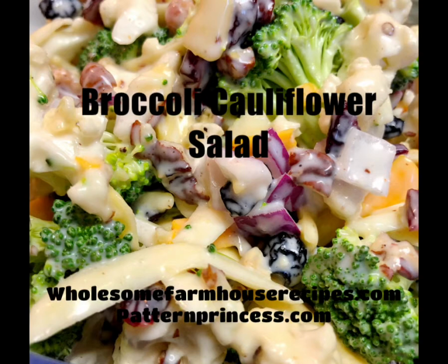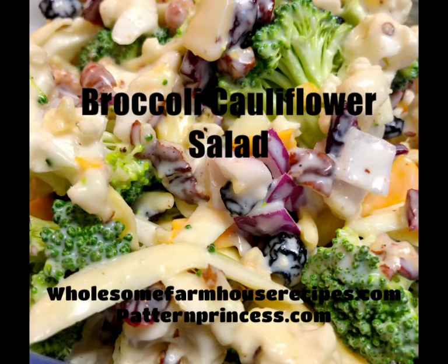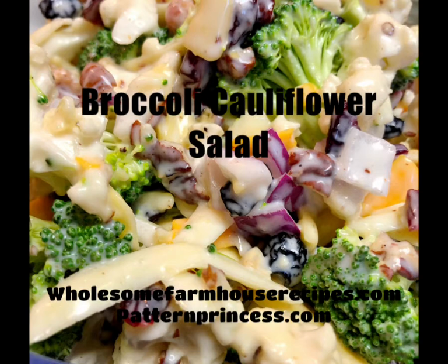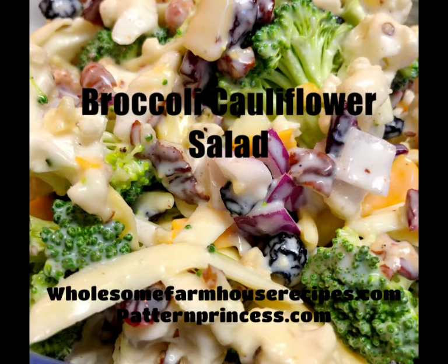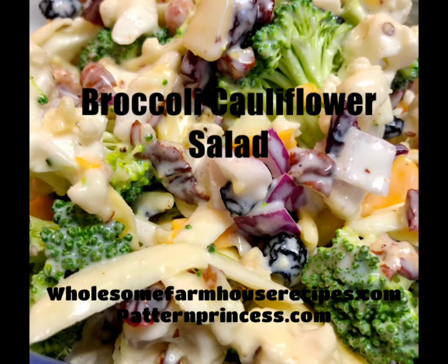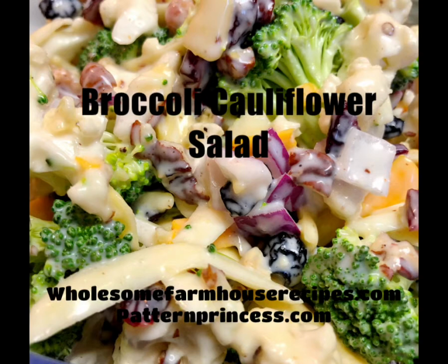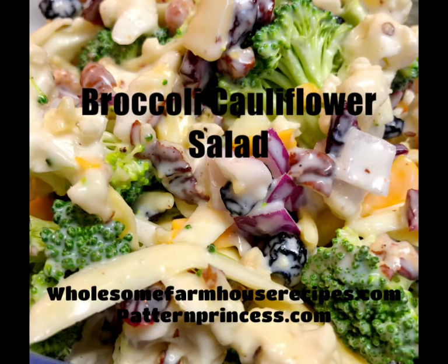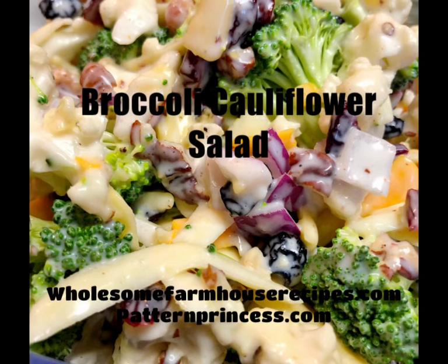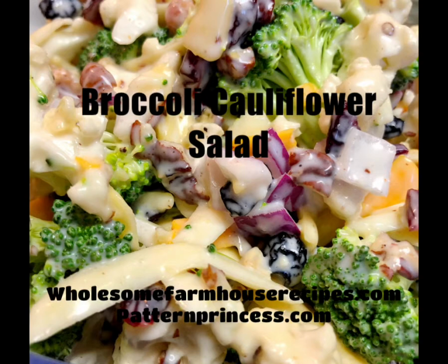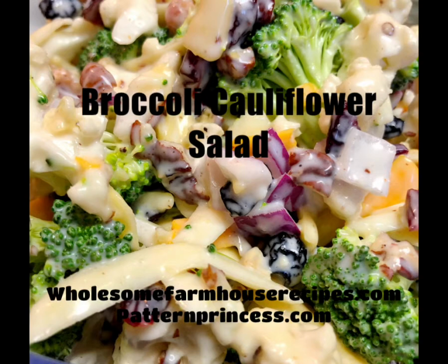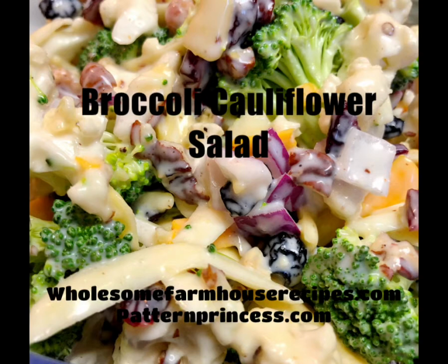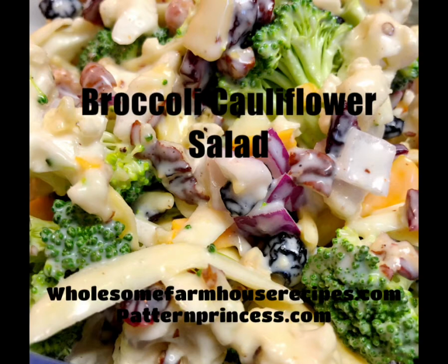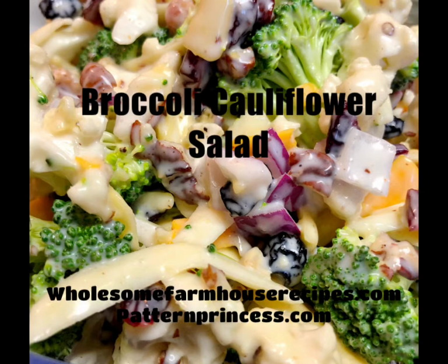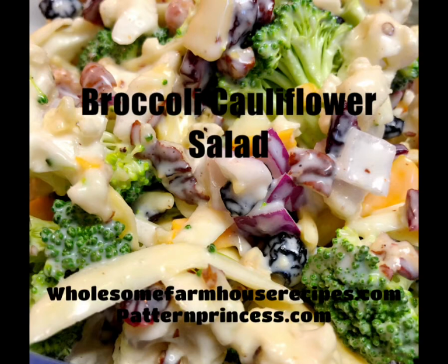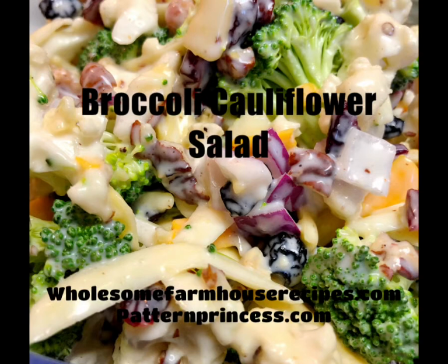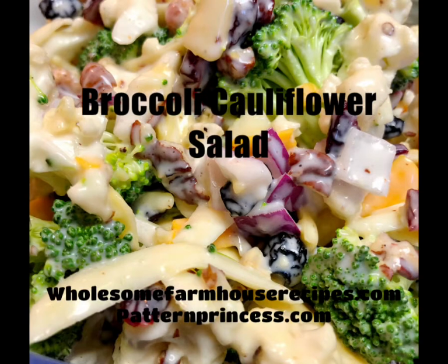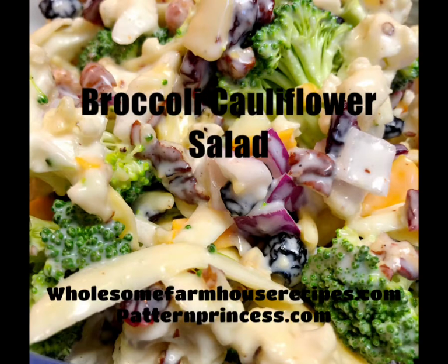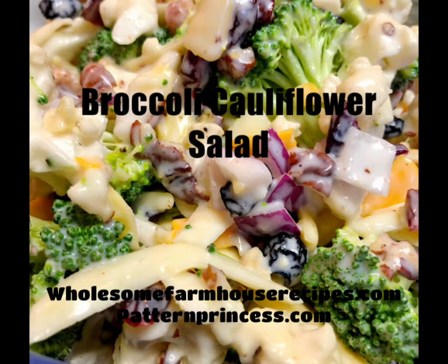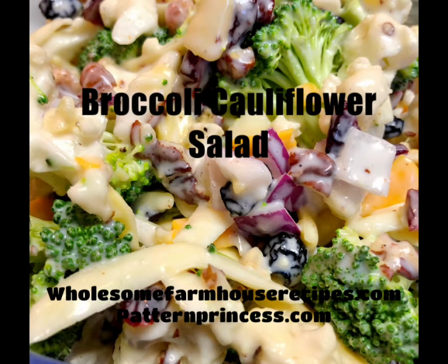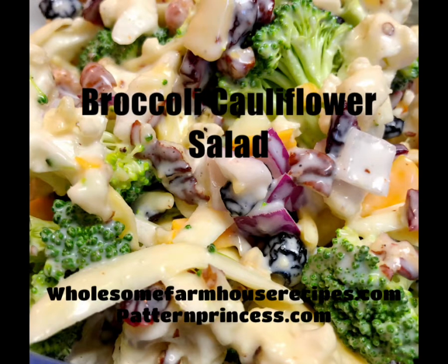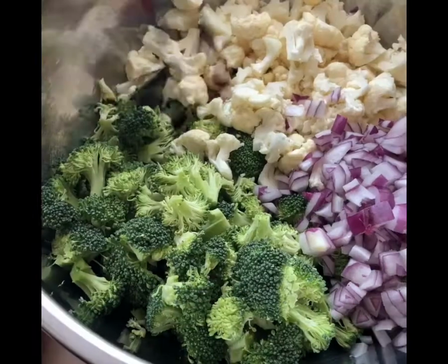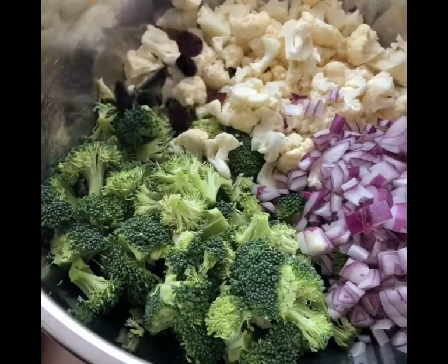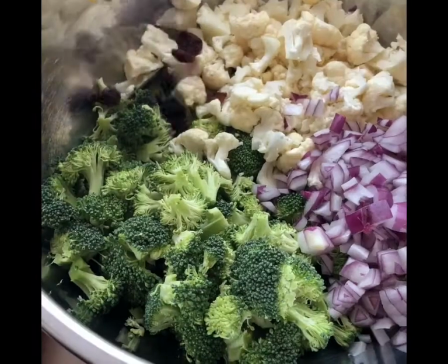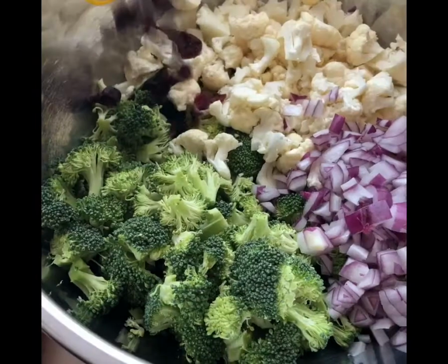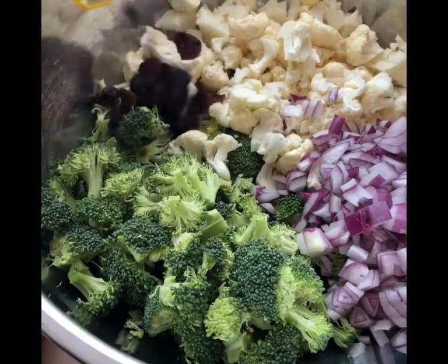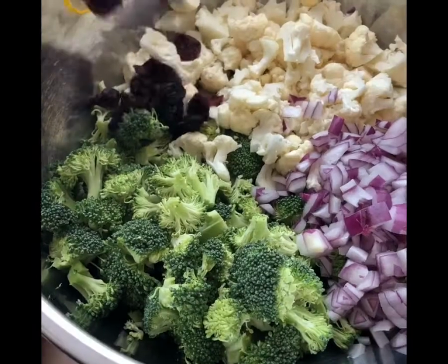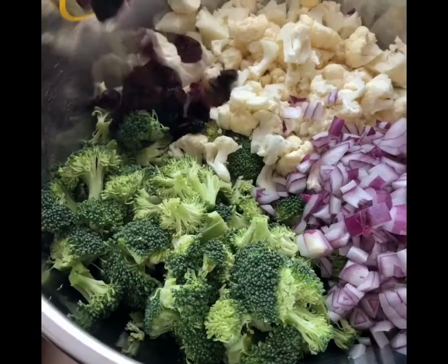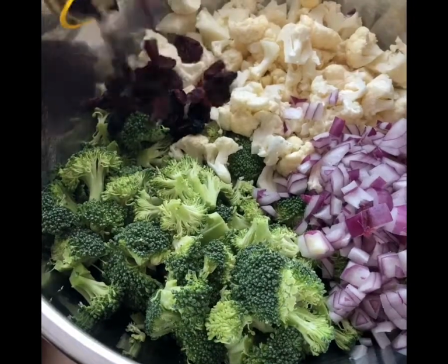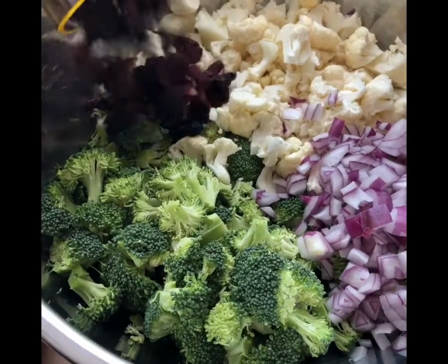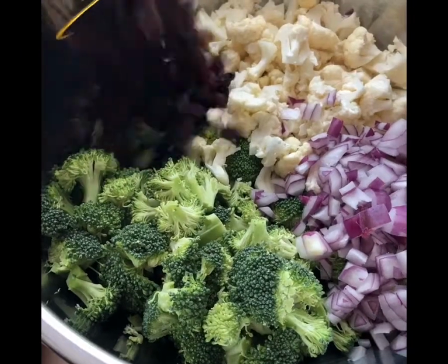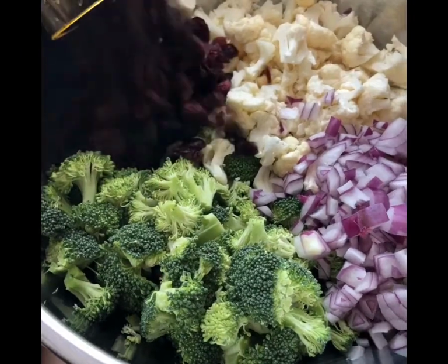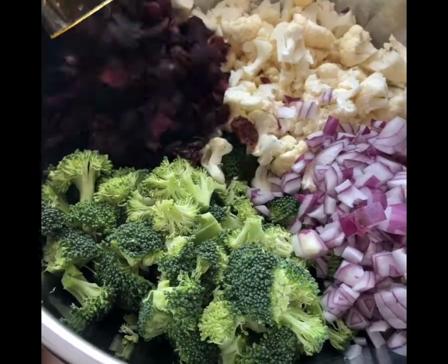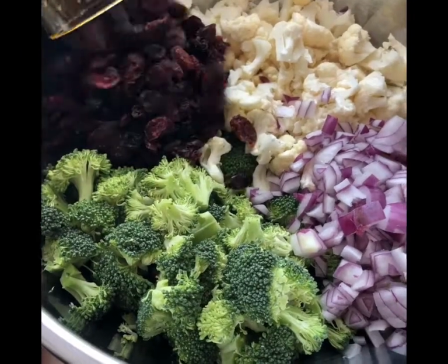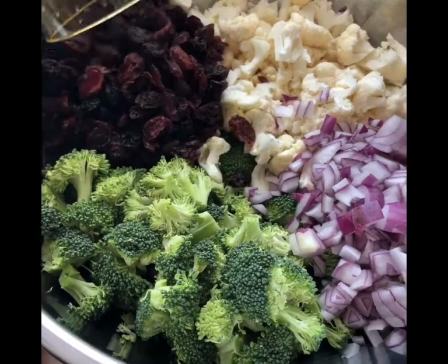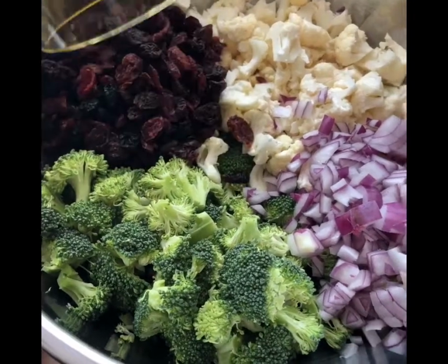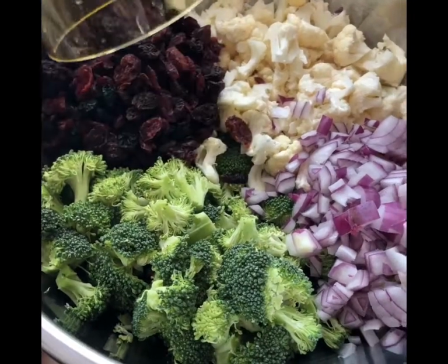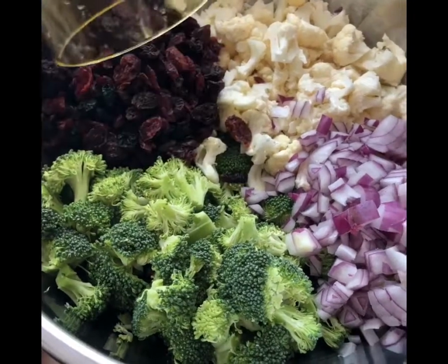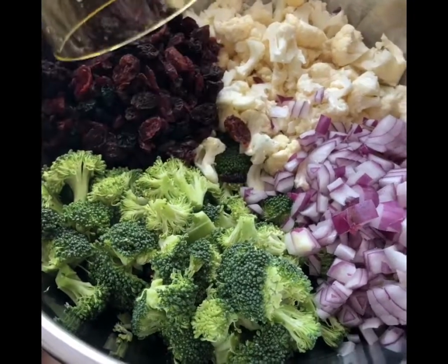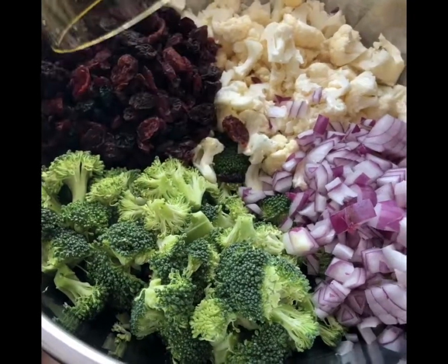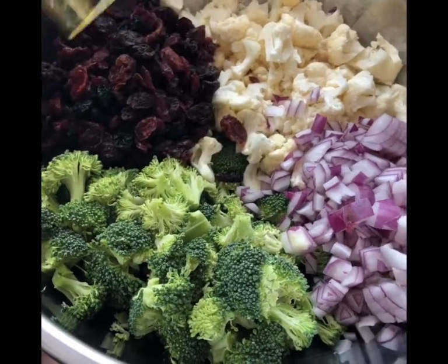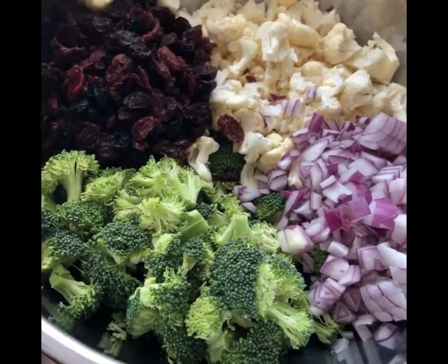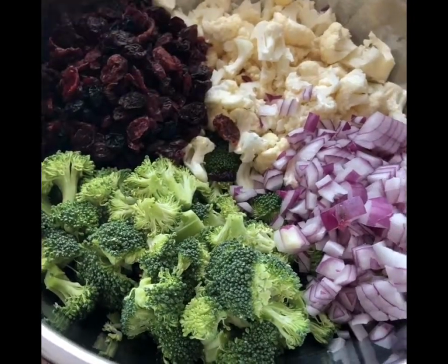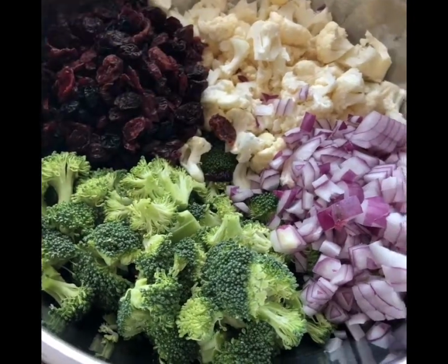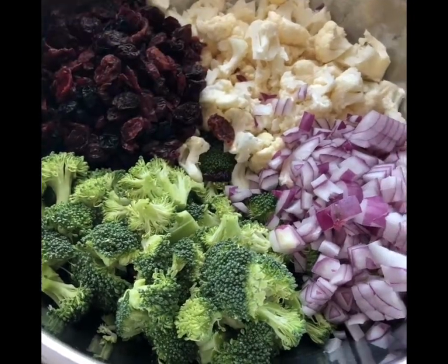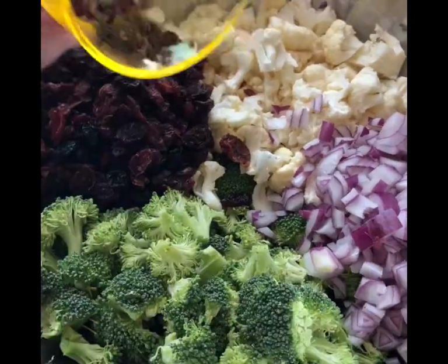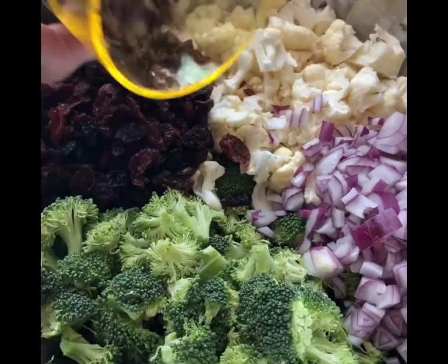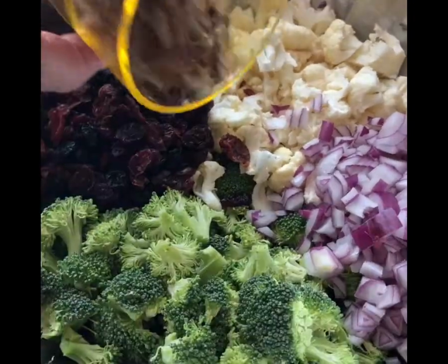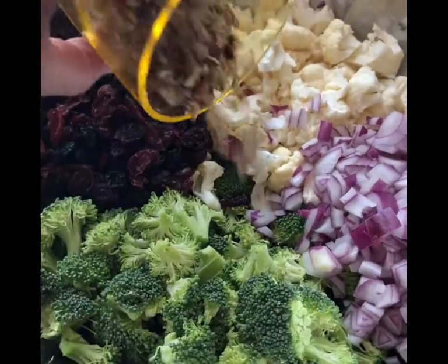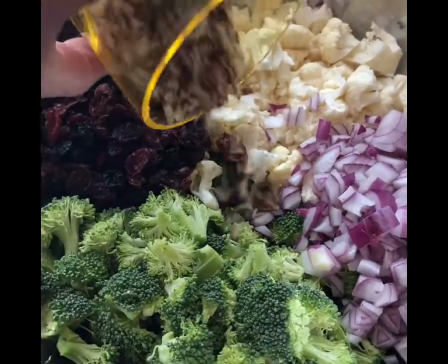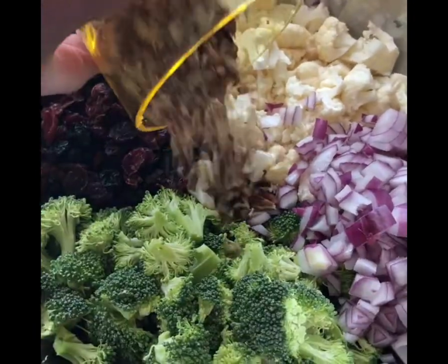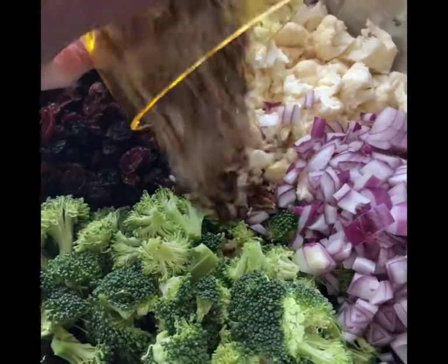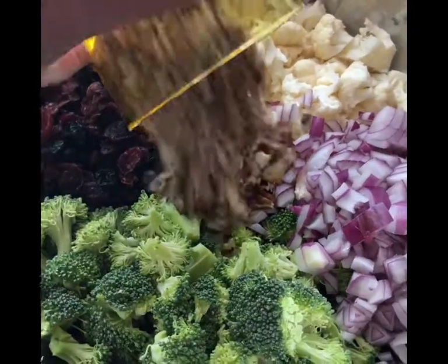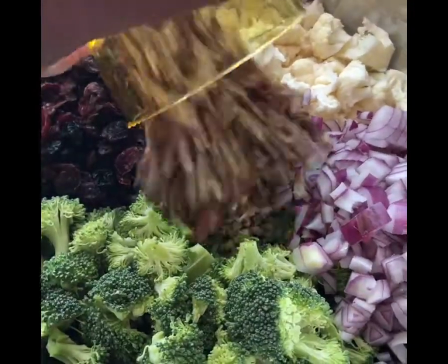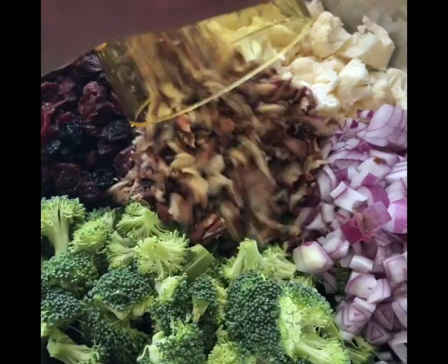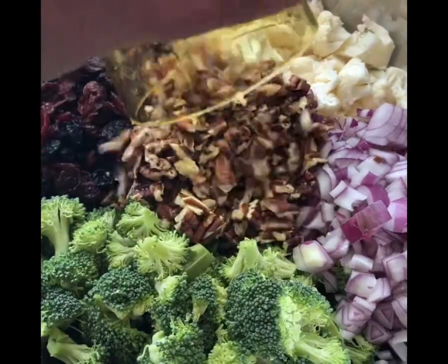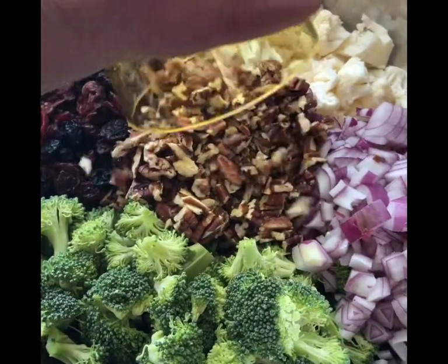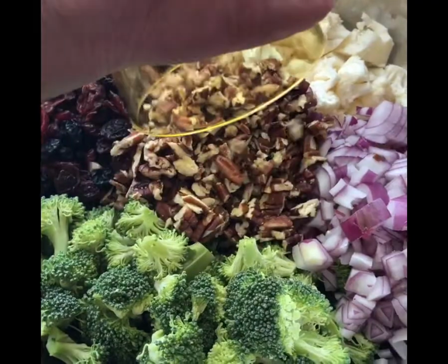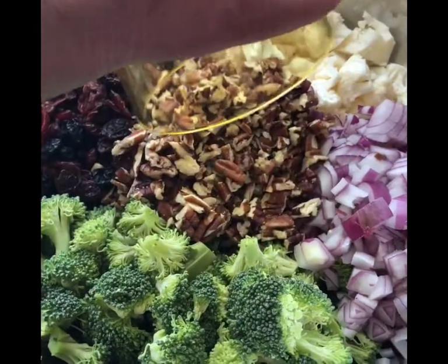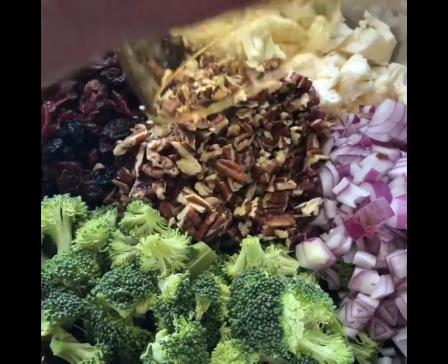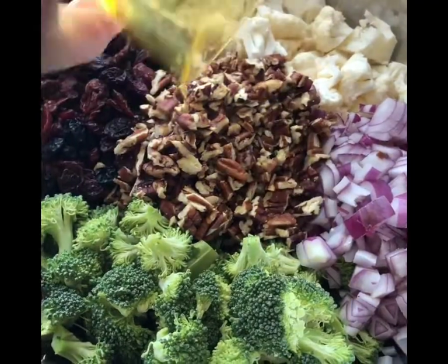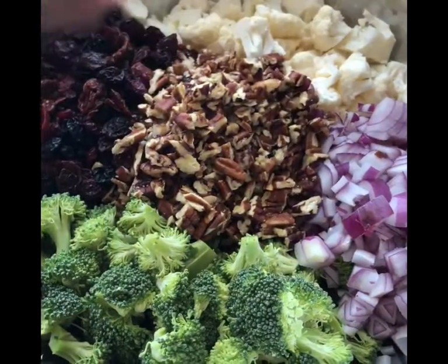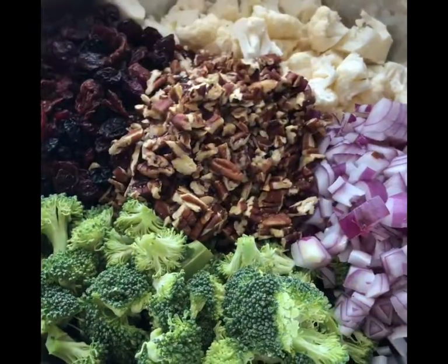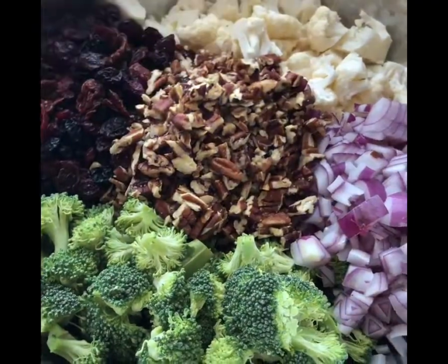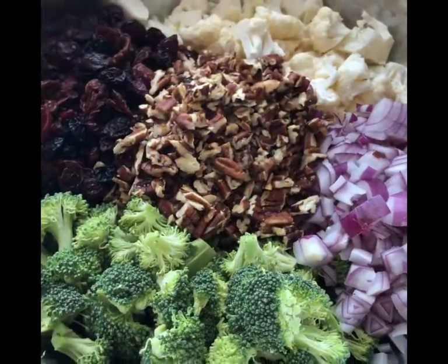This popular broccoli cauliflower salad is at all of our local deli counters. Let me share with you how easy it is to make this.